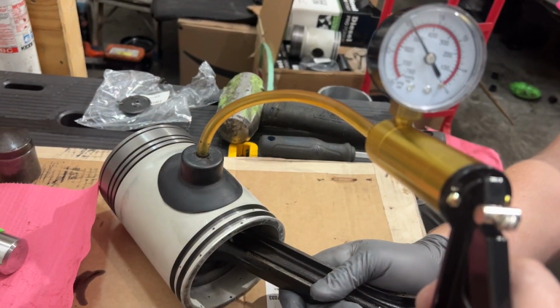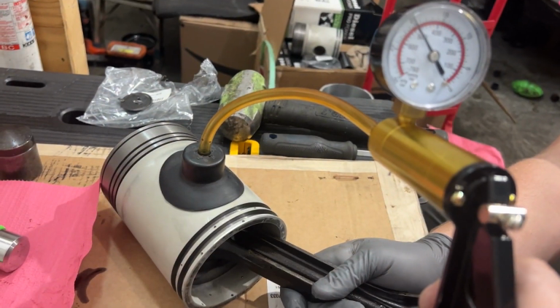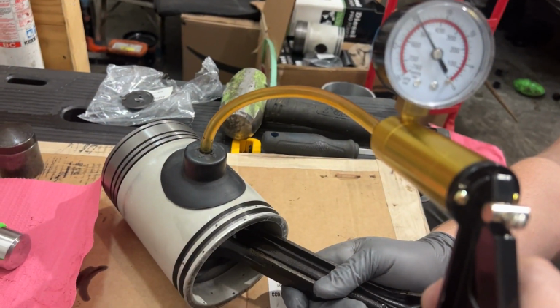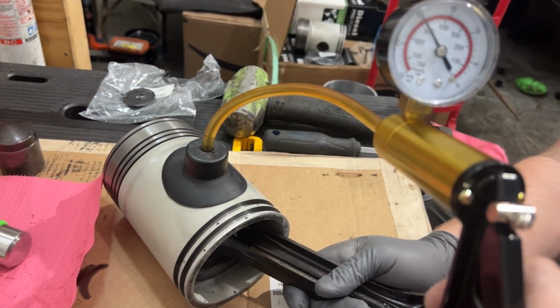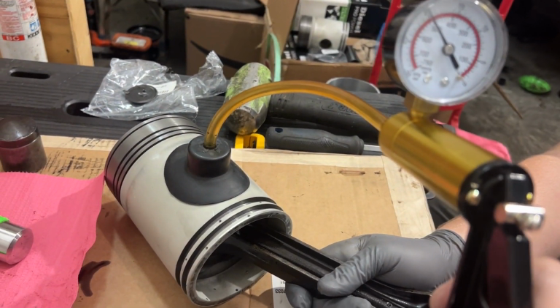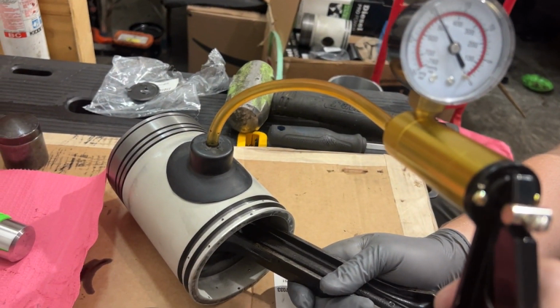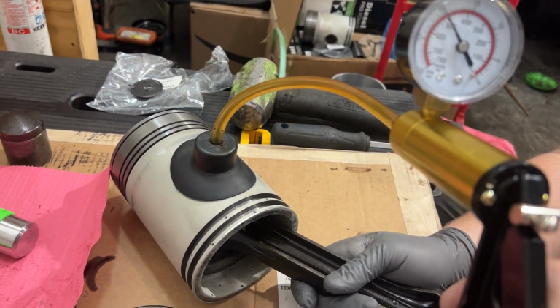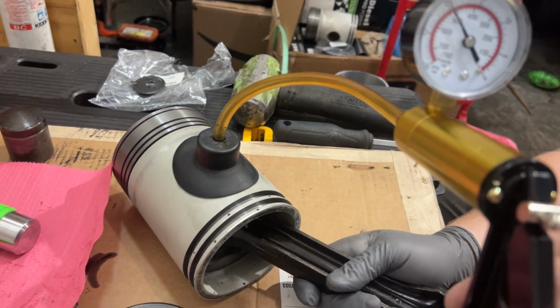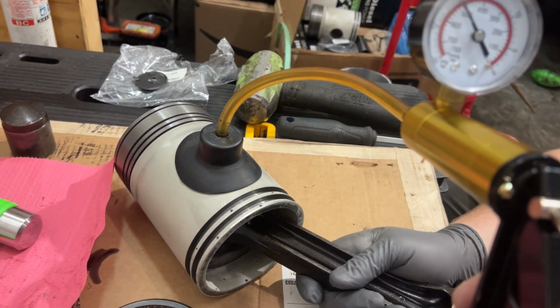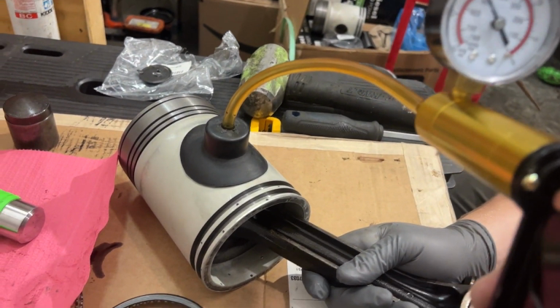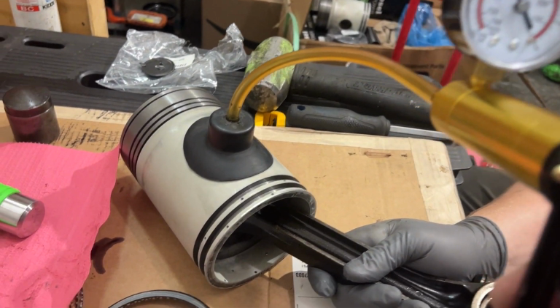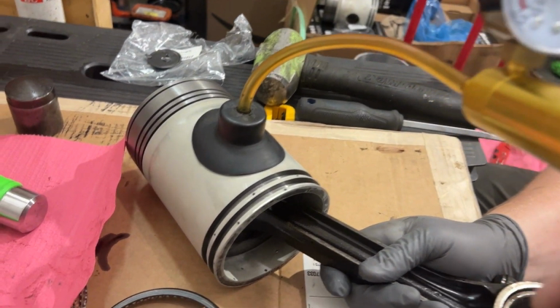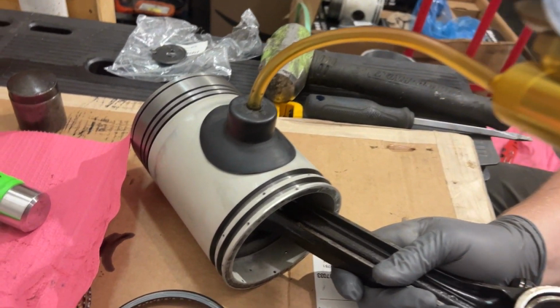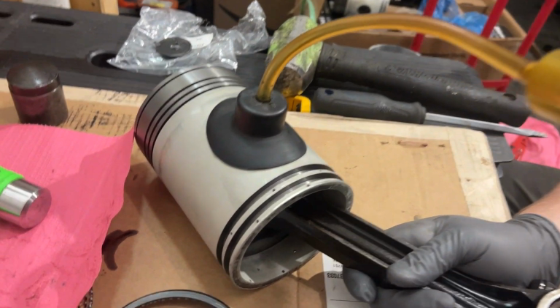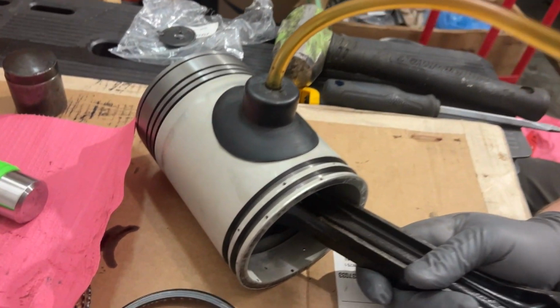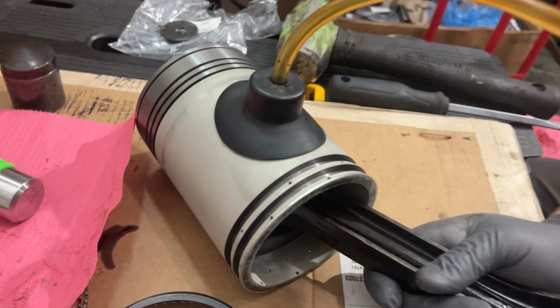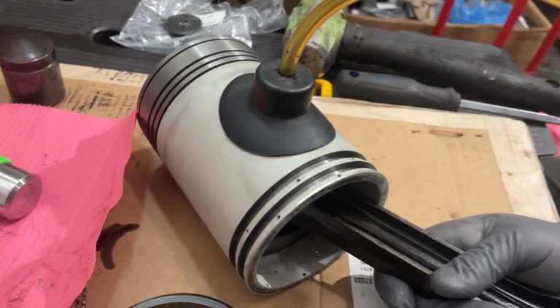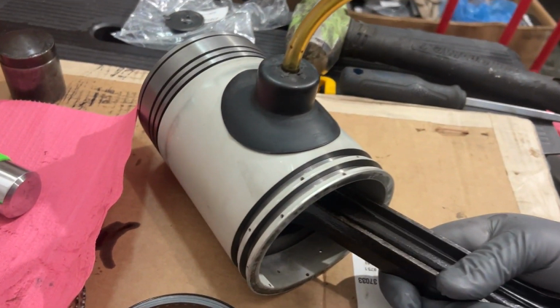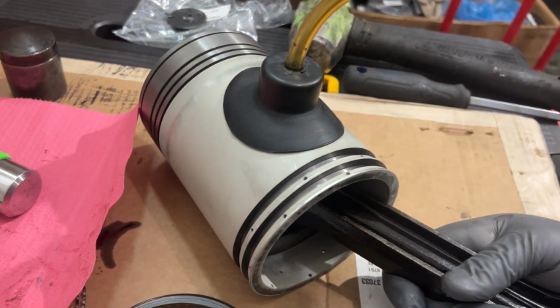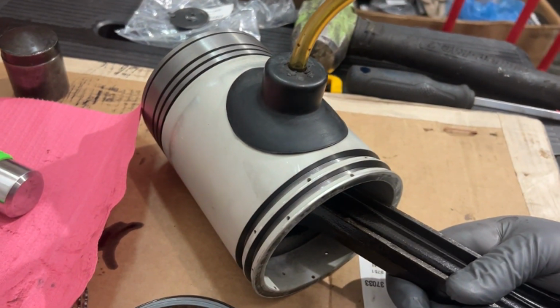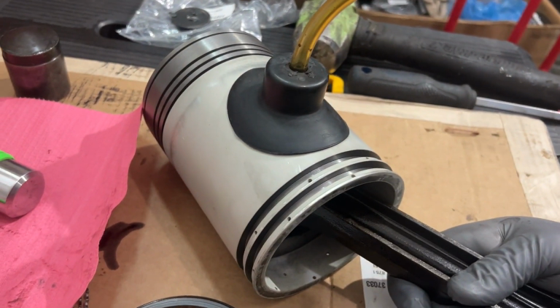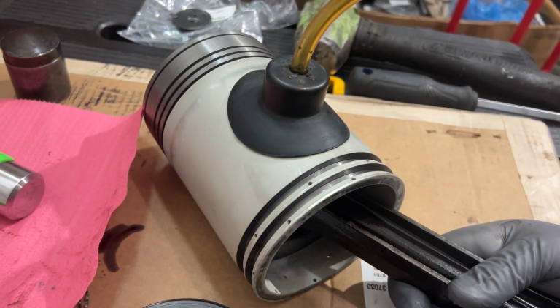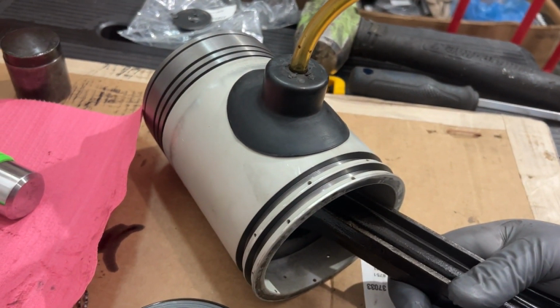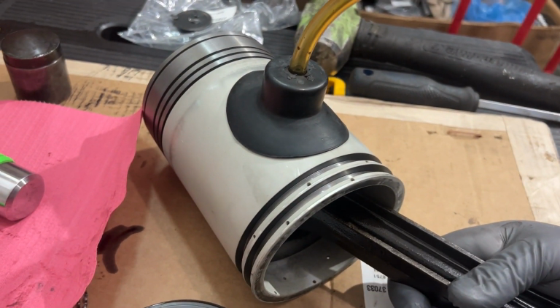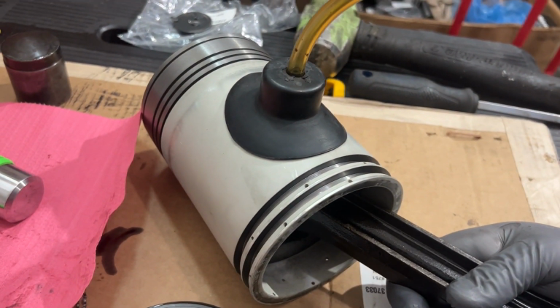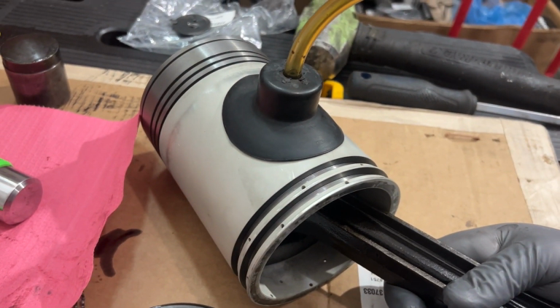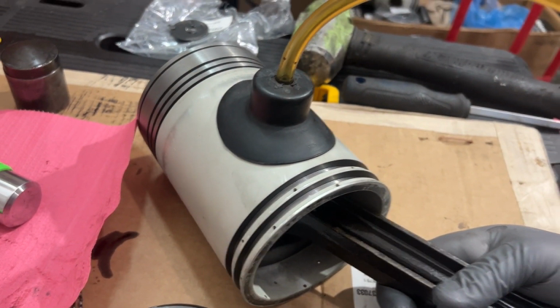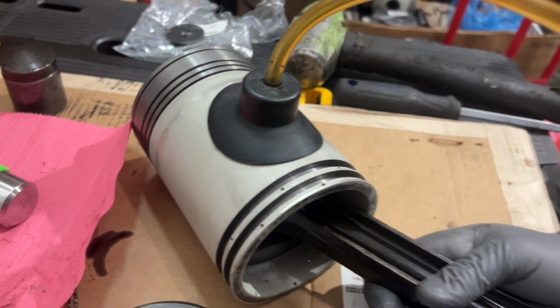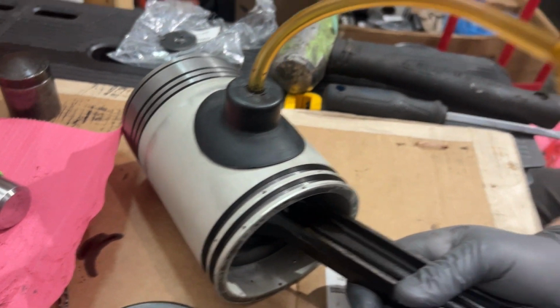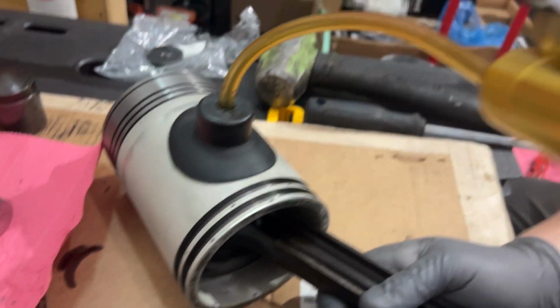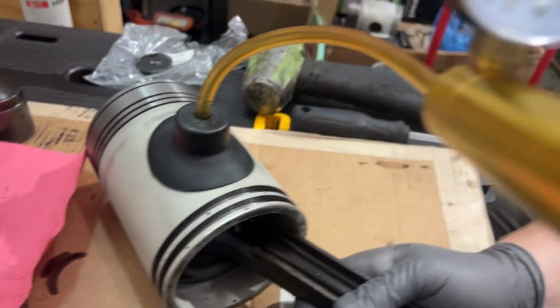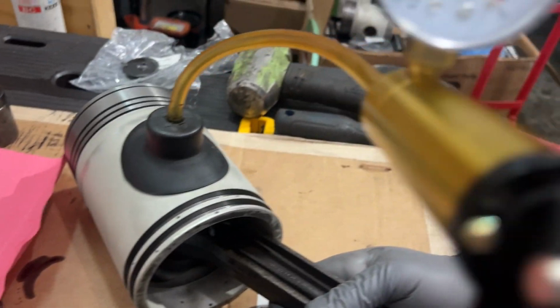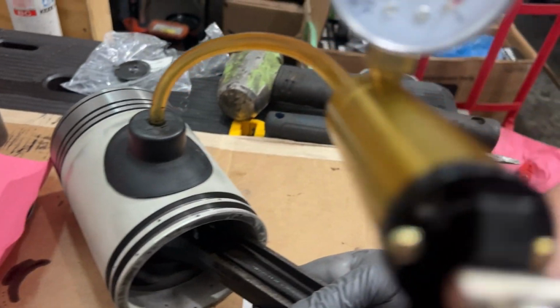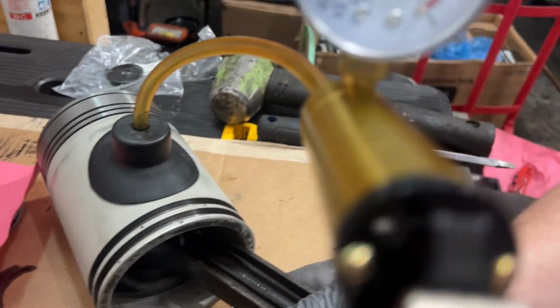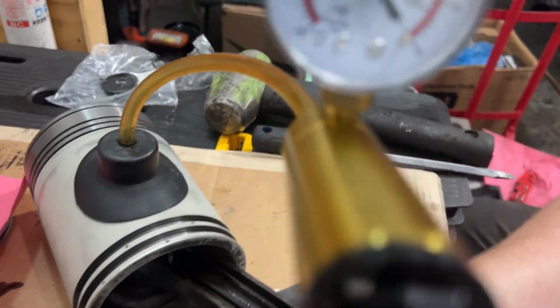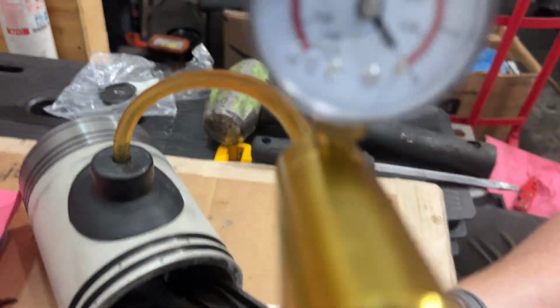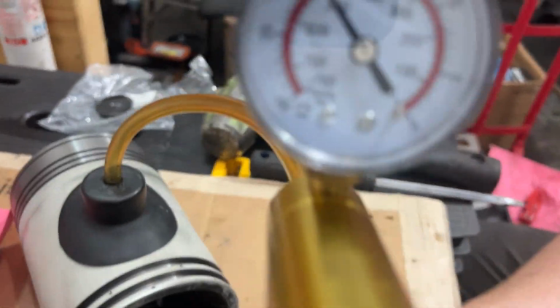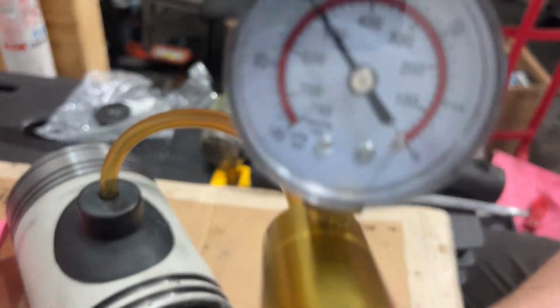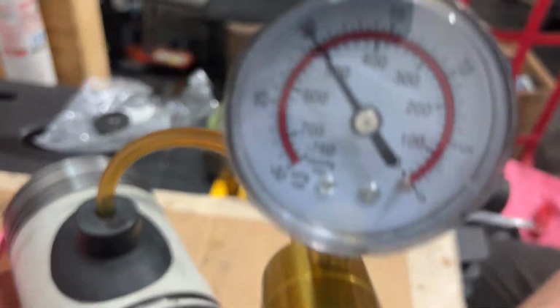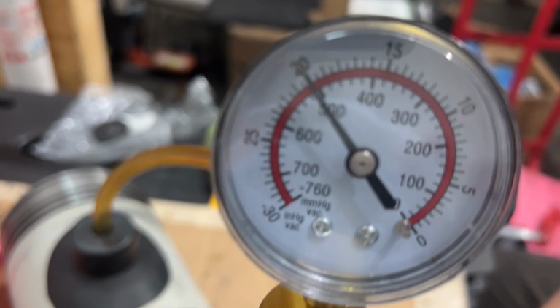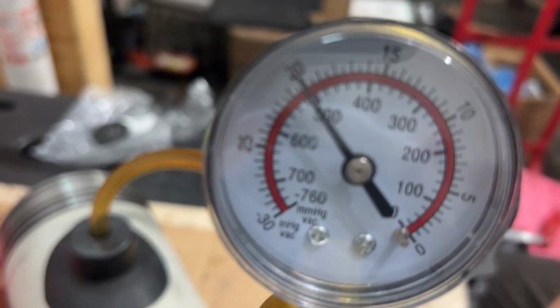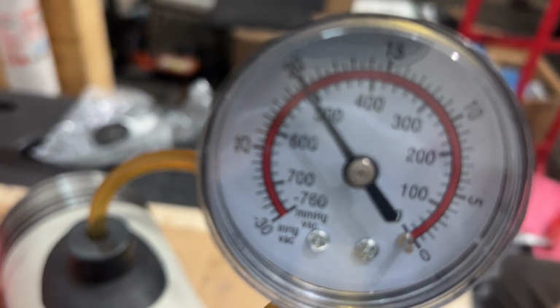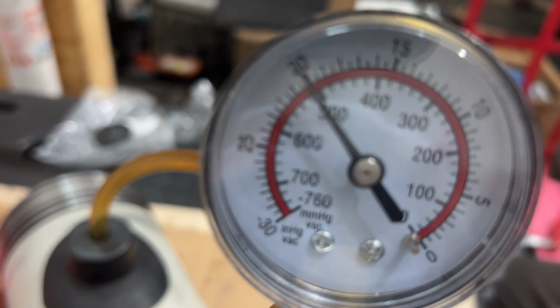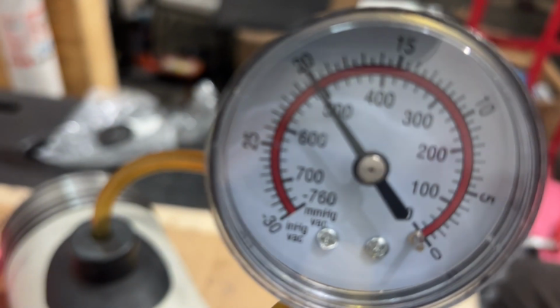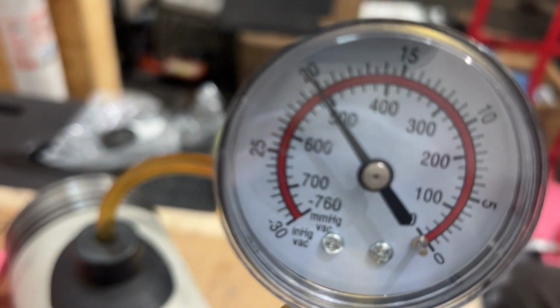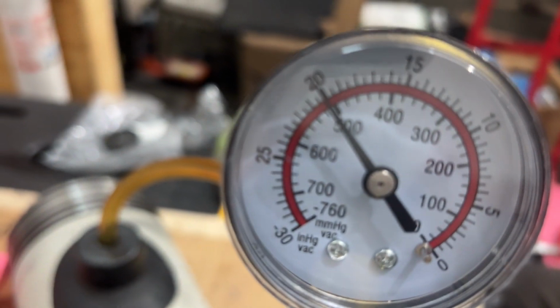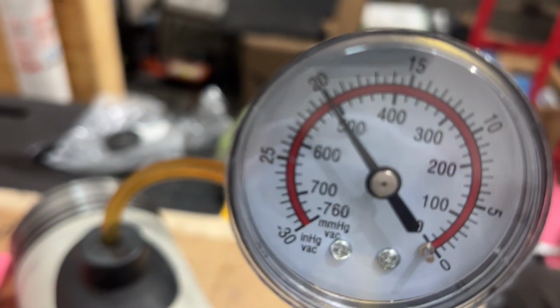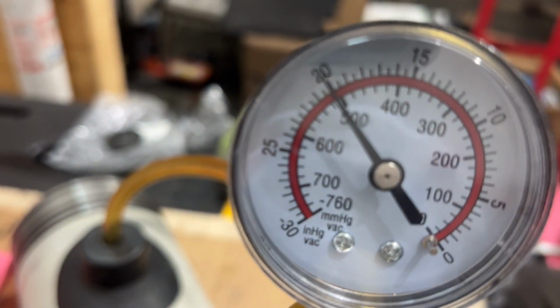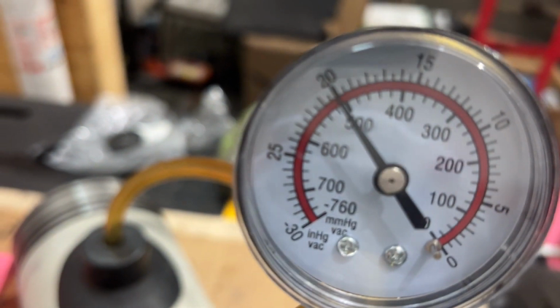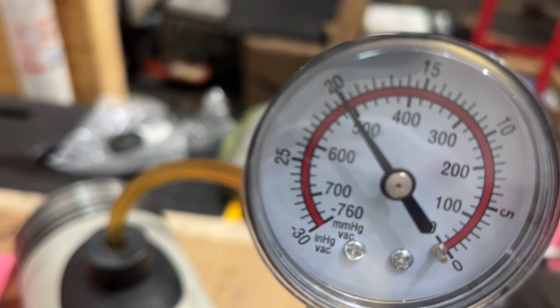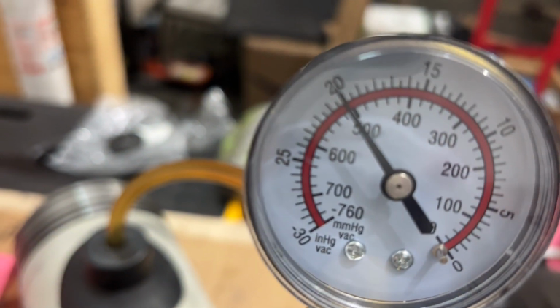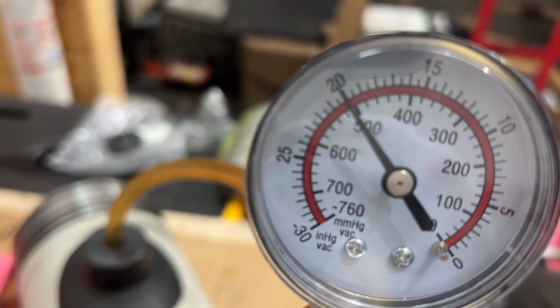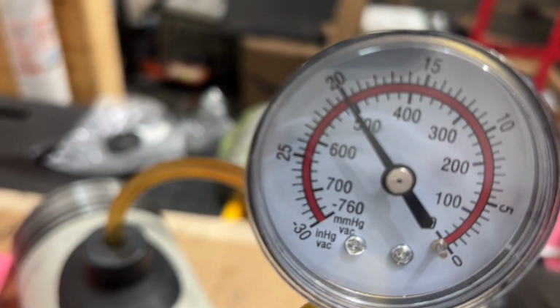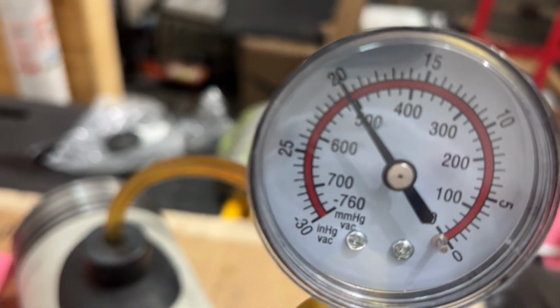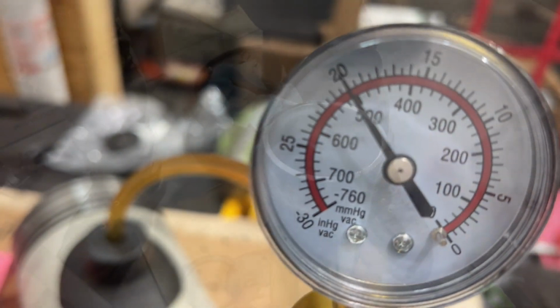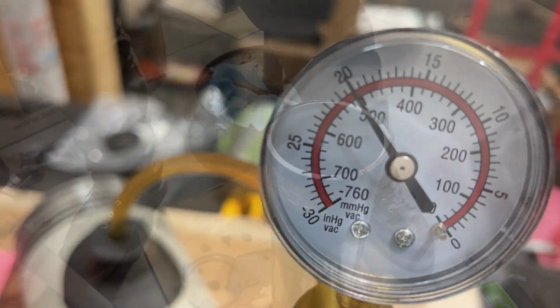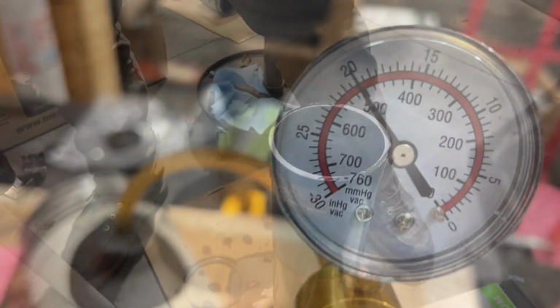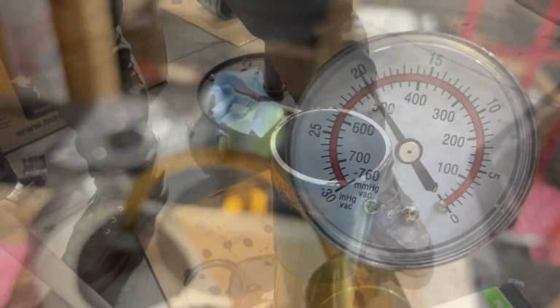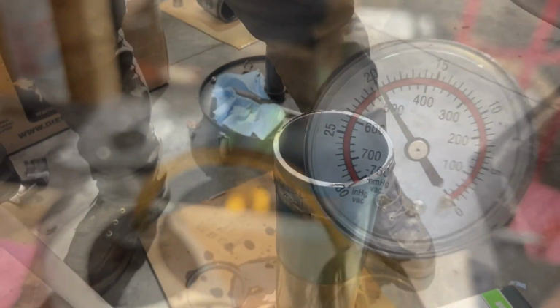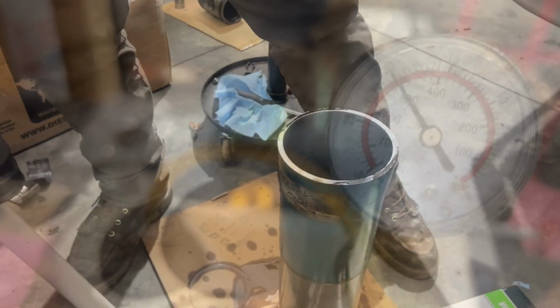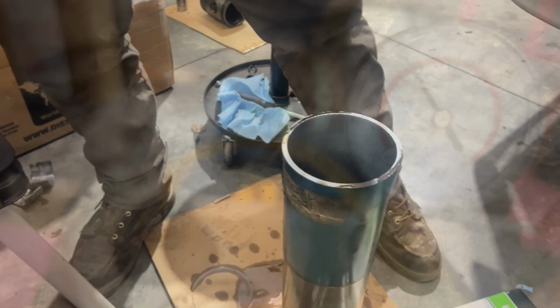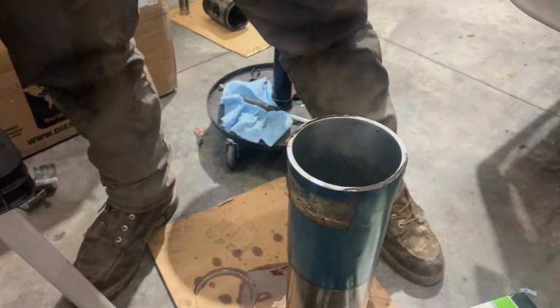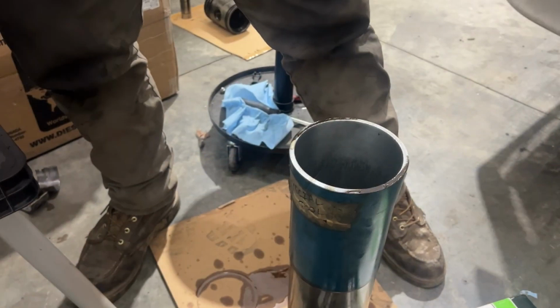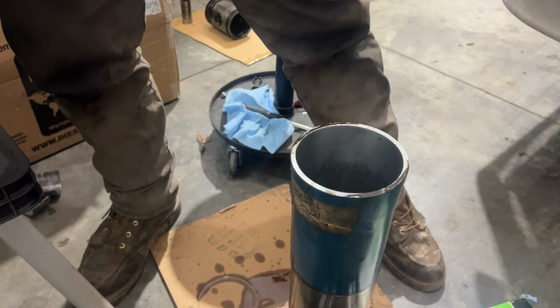After we install the wrist pin retainers, we need to make sure we do a vacuum test on them, because if there's a leak it'll leak oil along the side of the piston and smoke terribly.